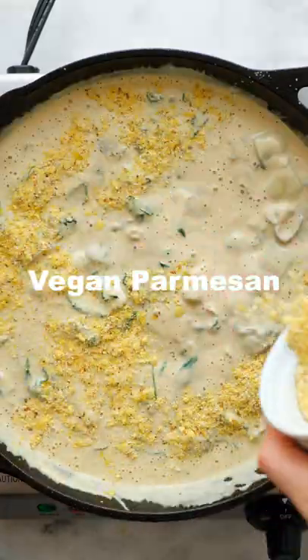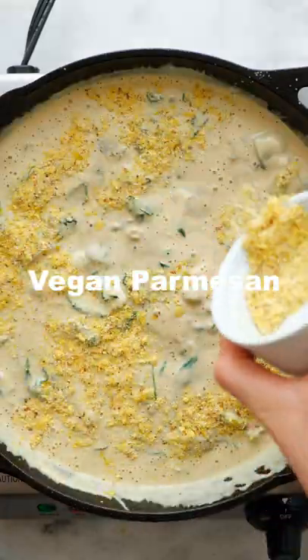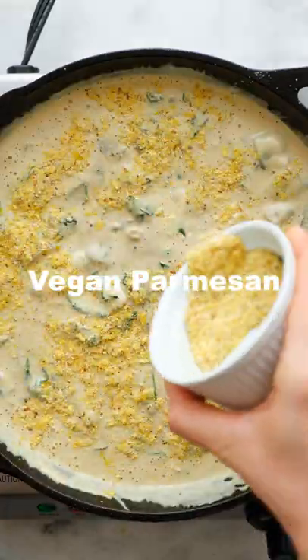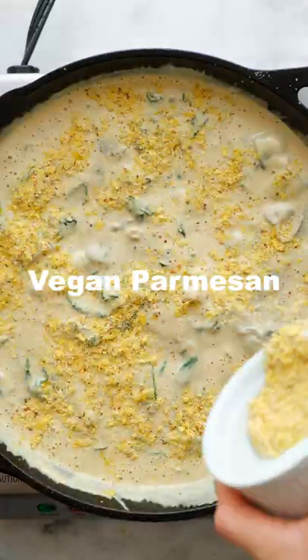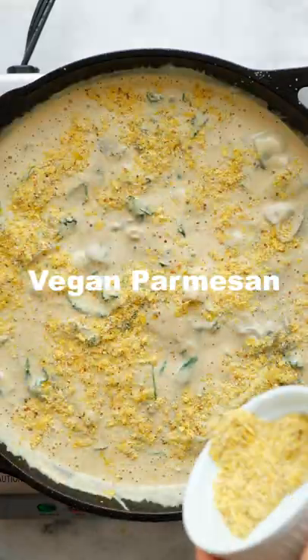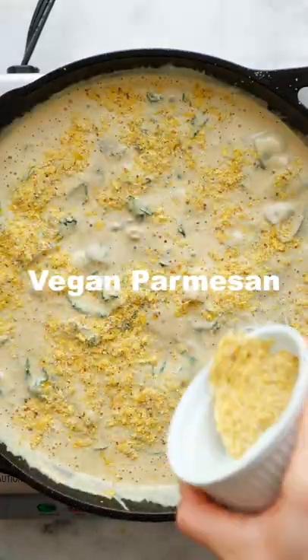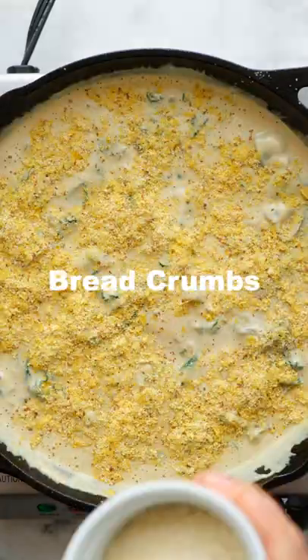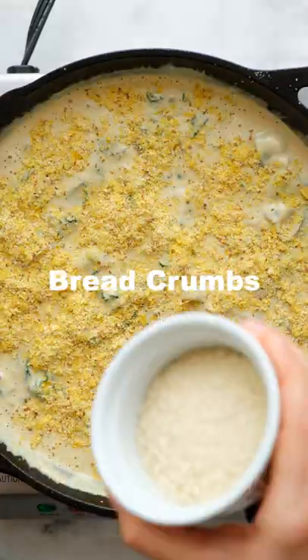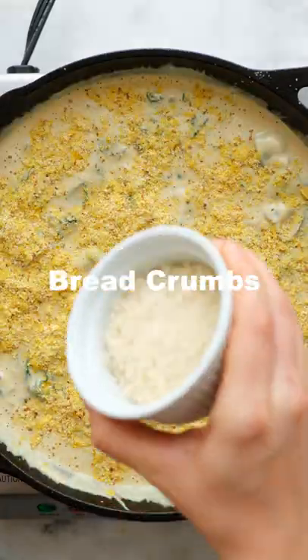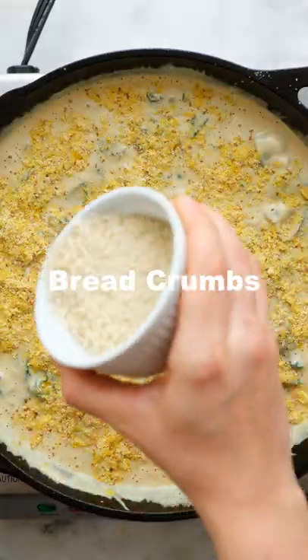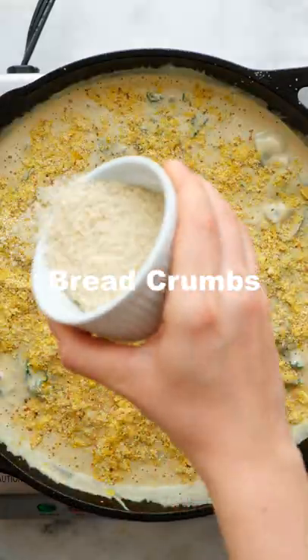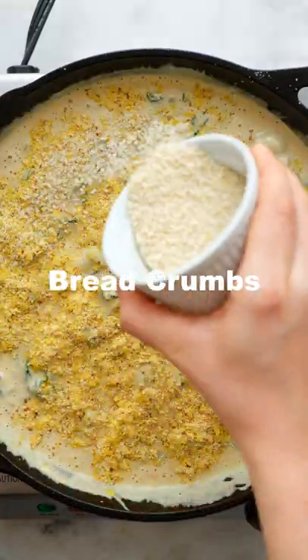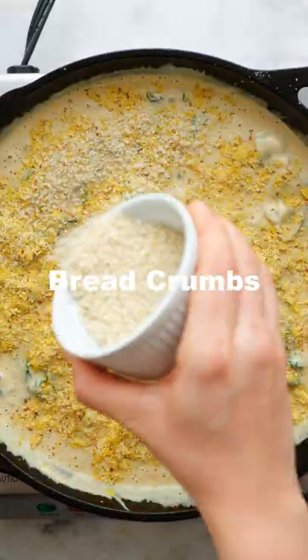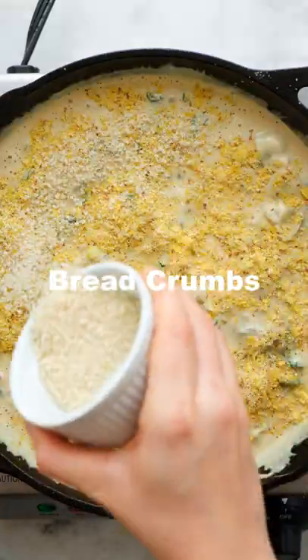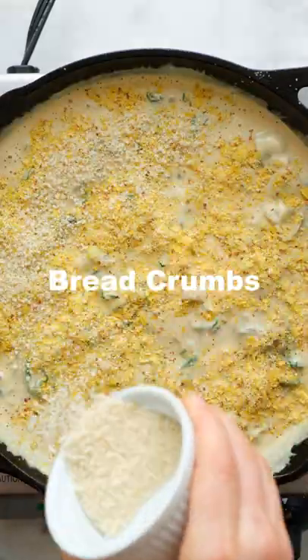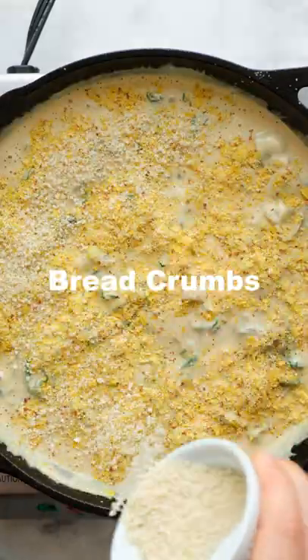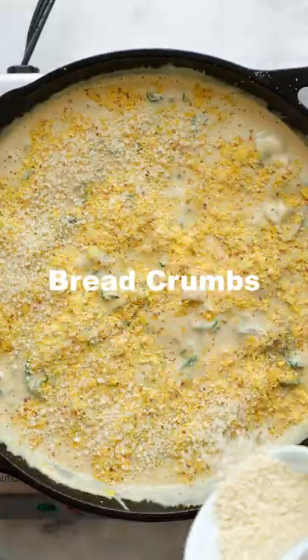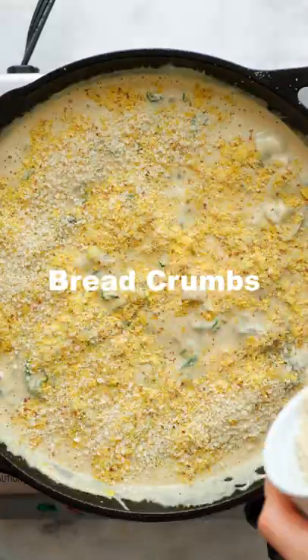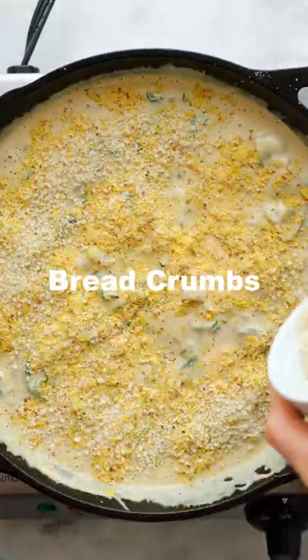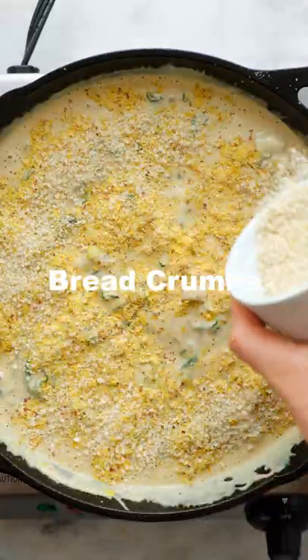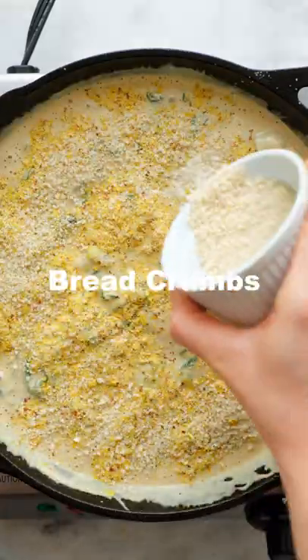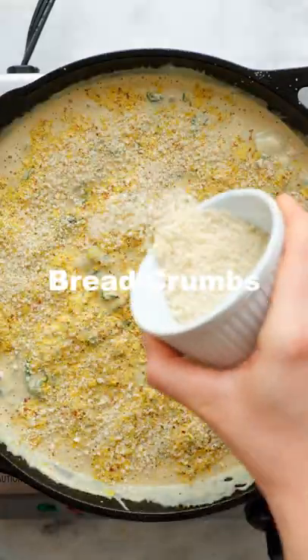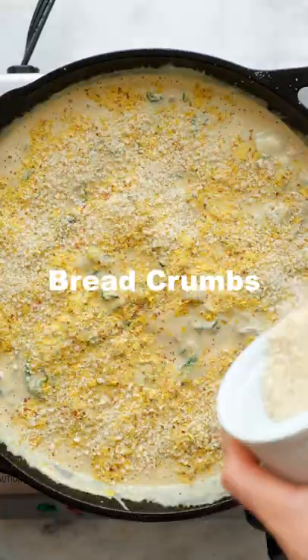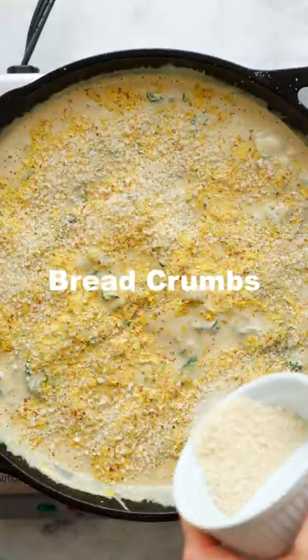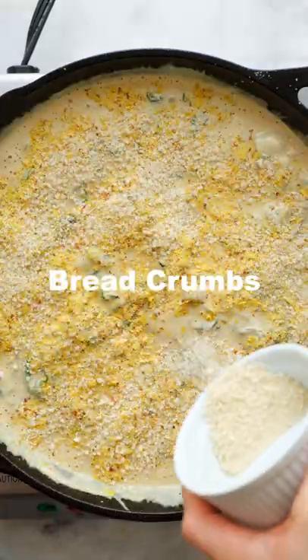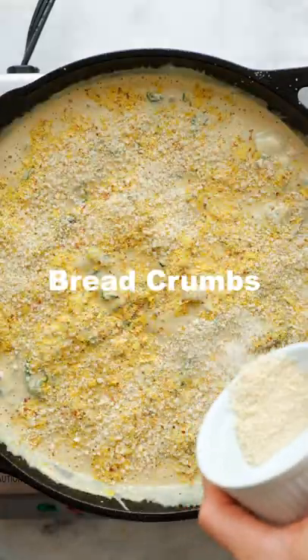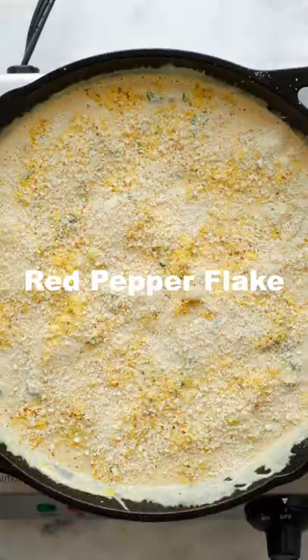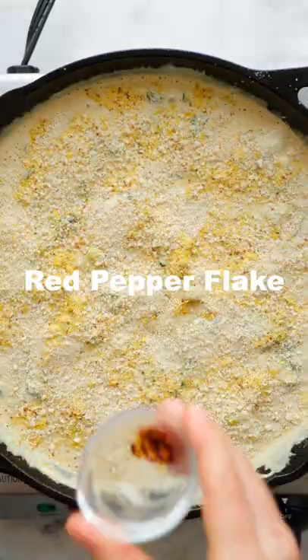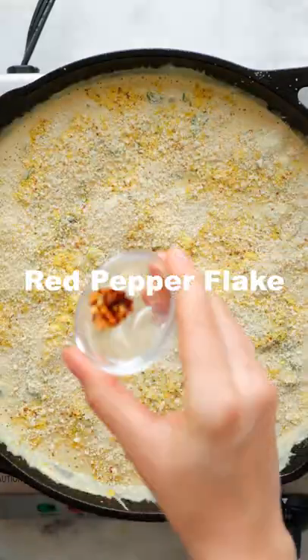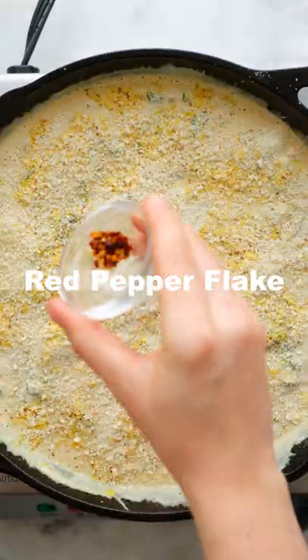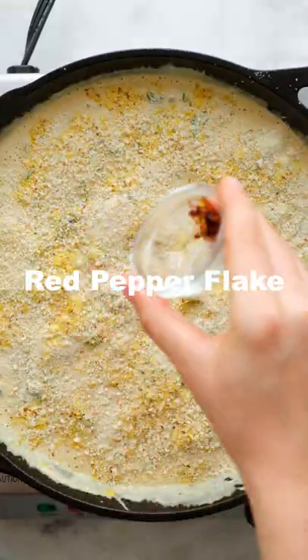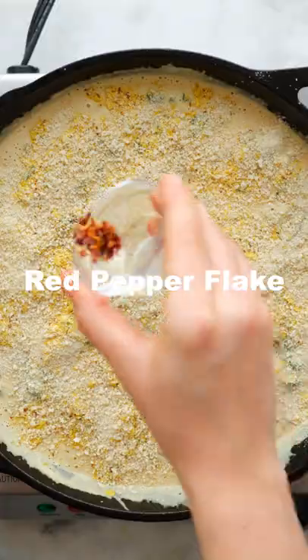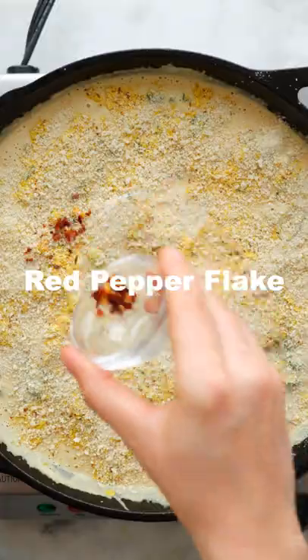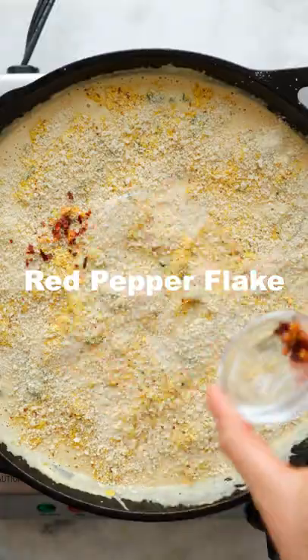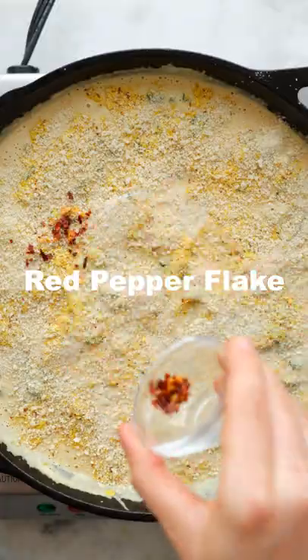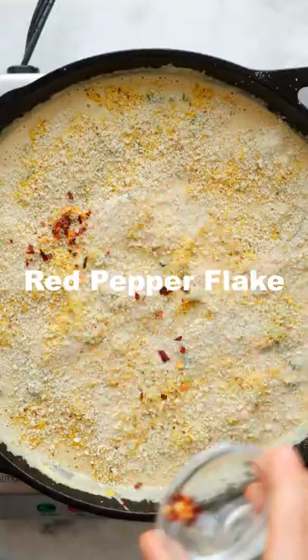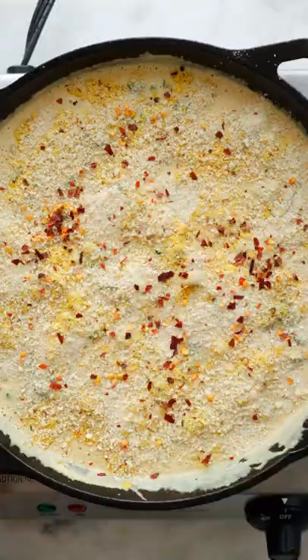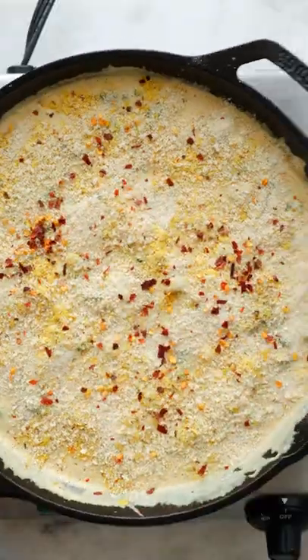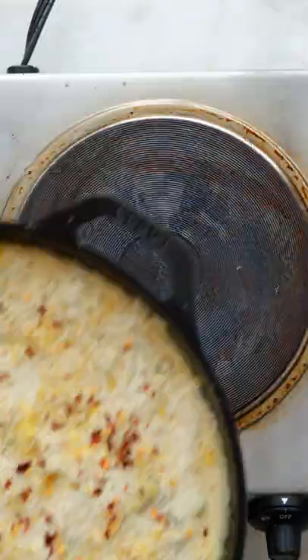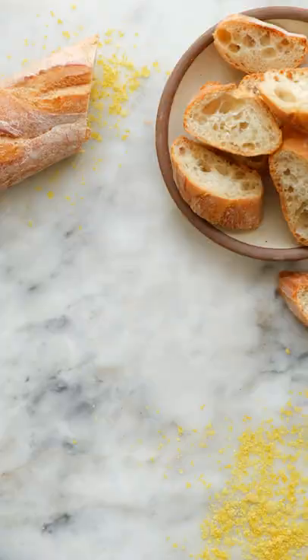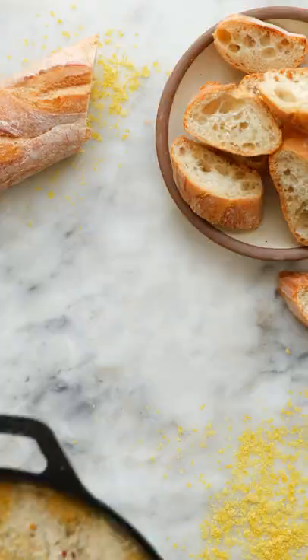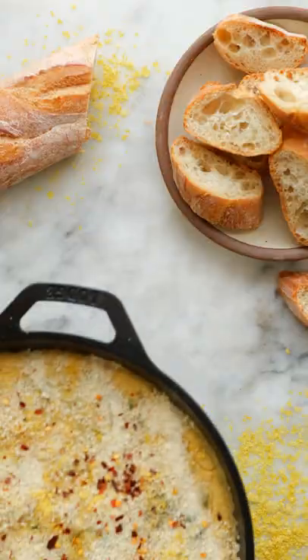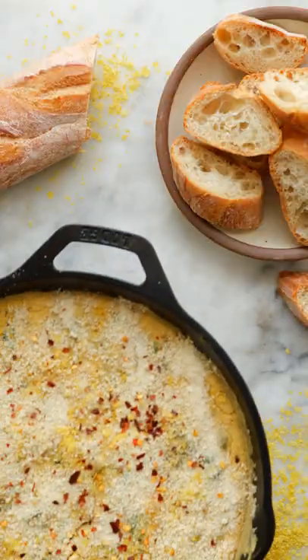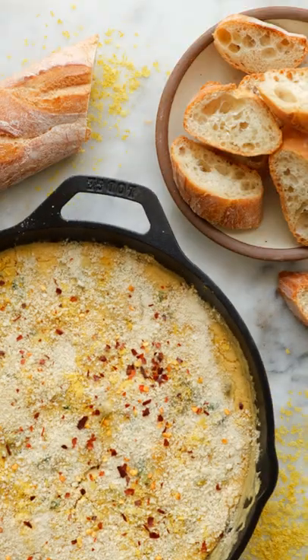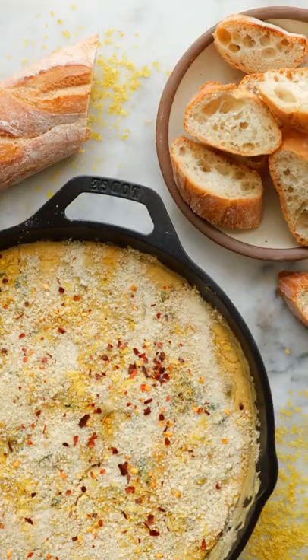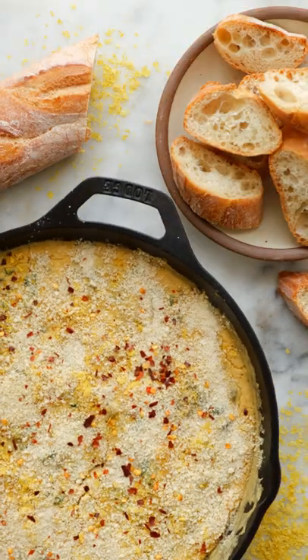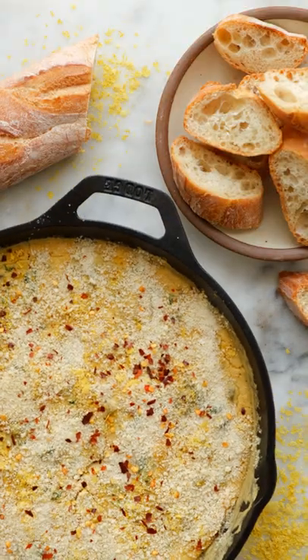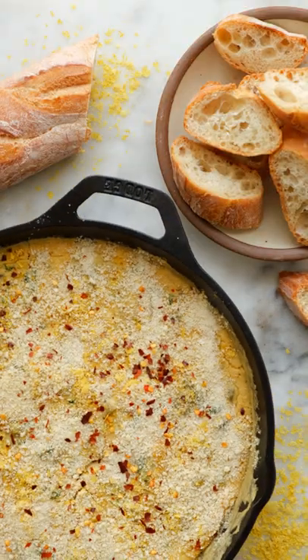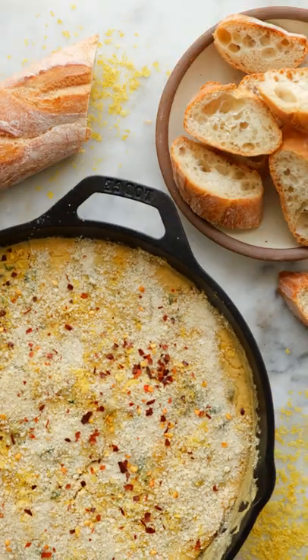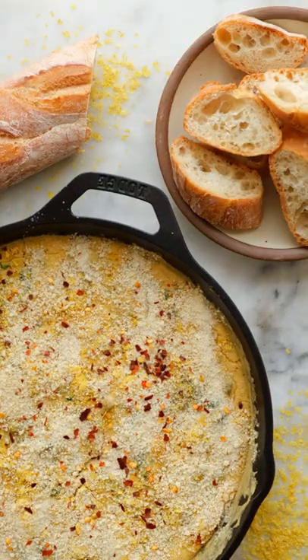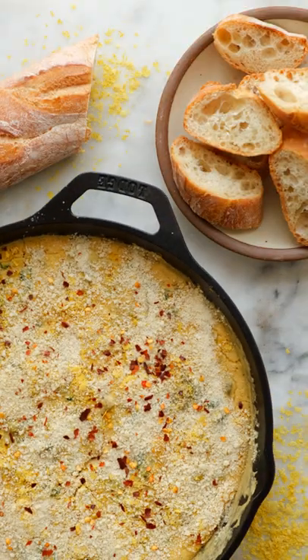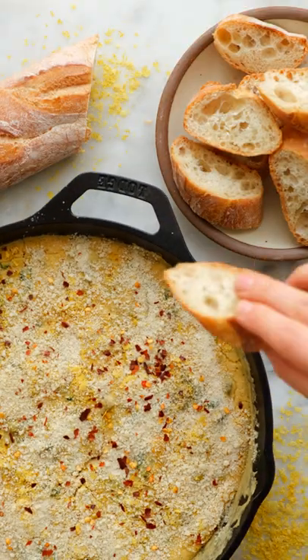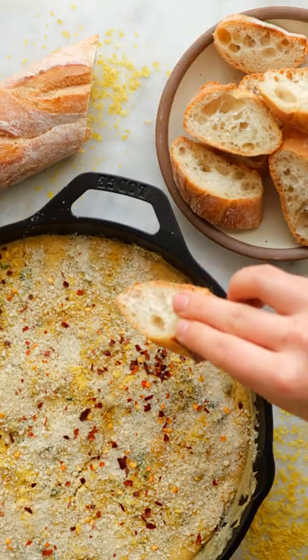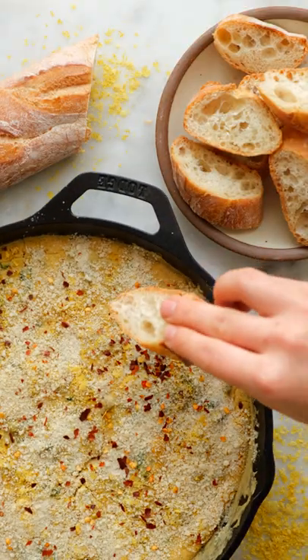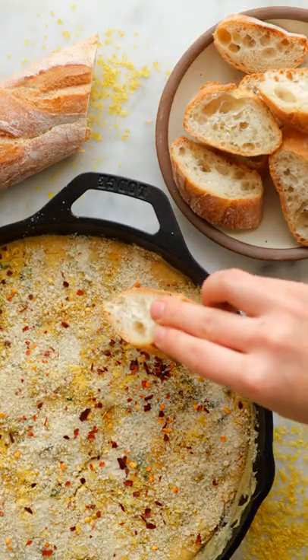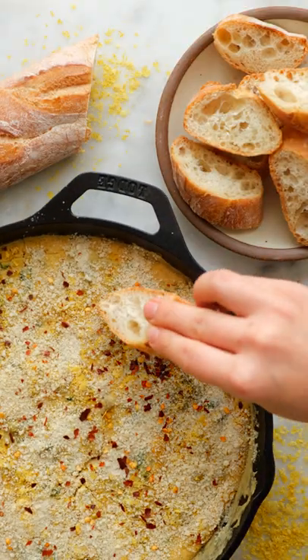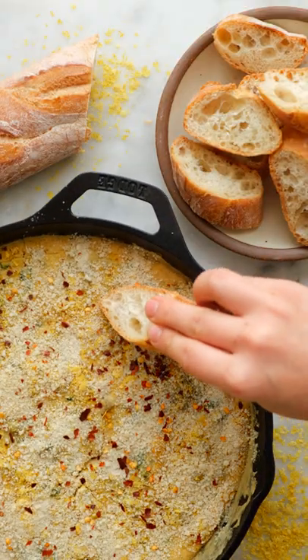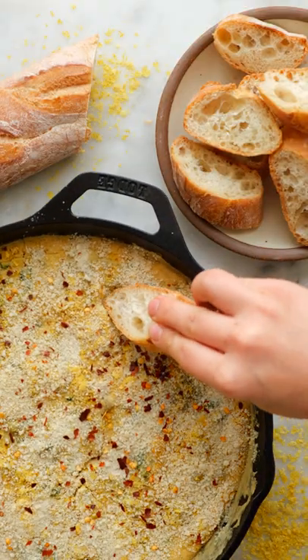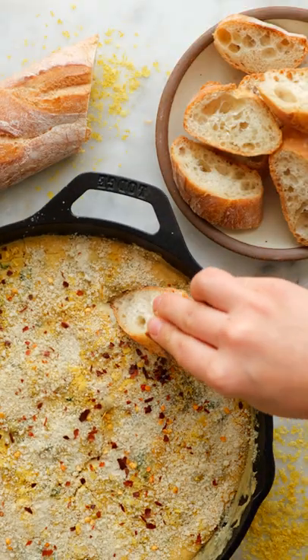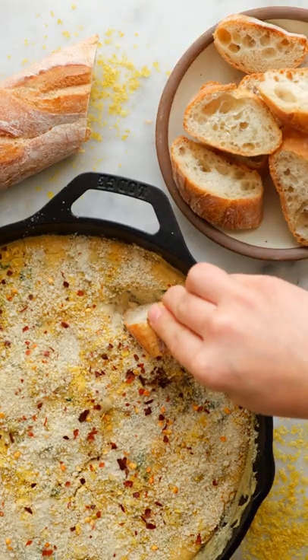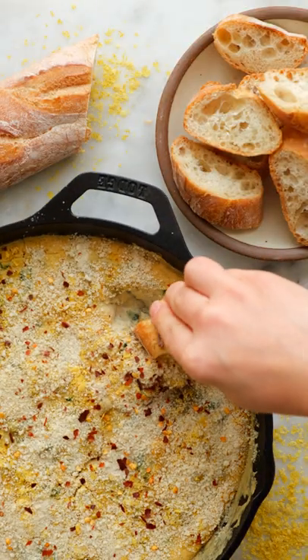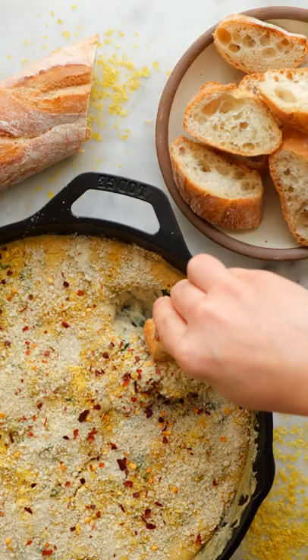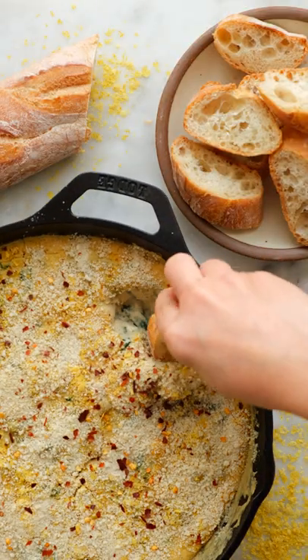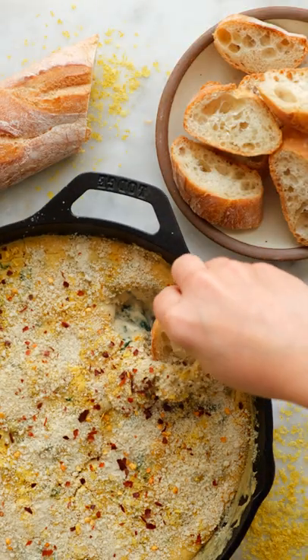breadcrumbs, red pepper flake, and bake until it's just bubbly and golden on top. And that's it. Serve it up with some baguette or pita chips and enjoy!